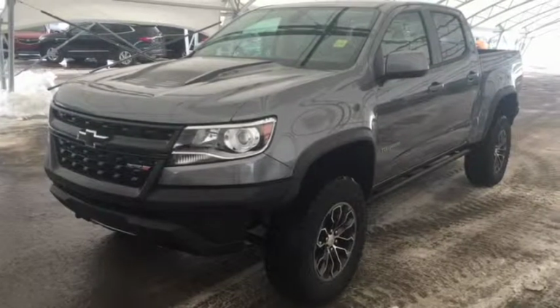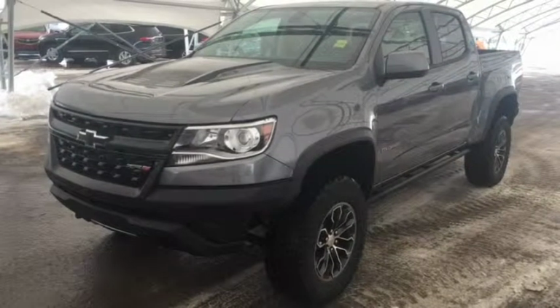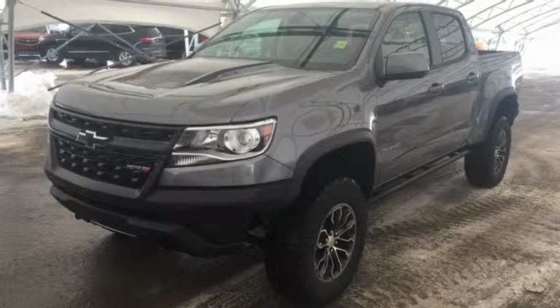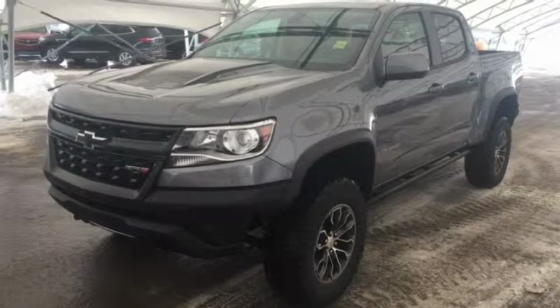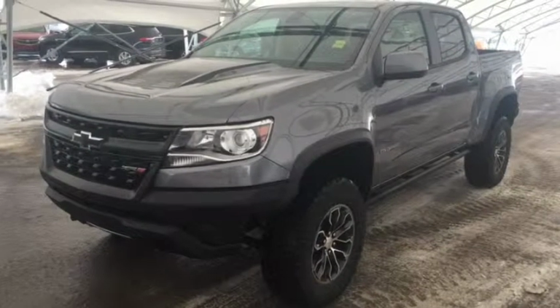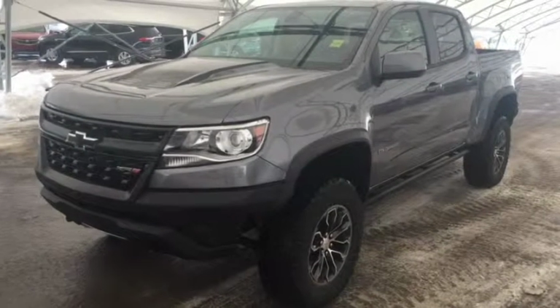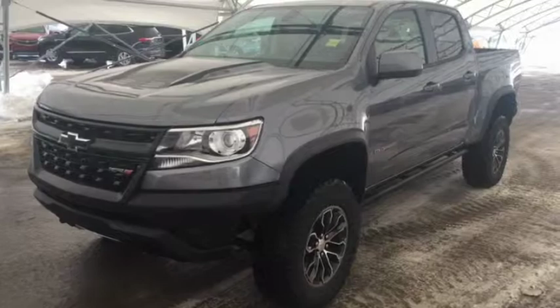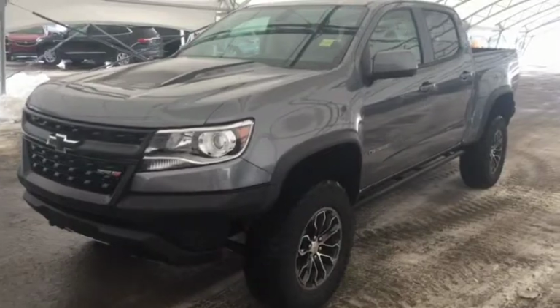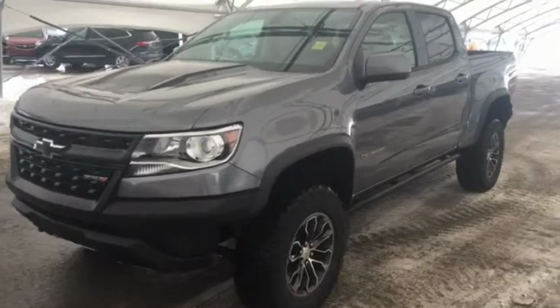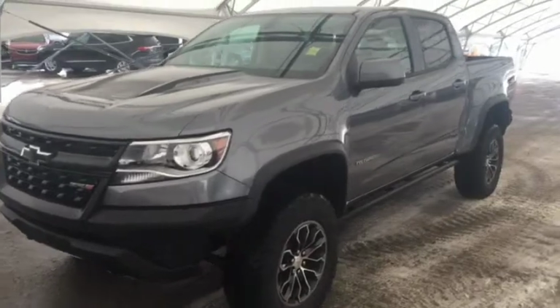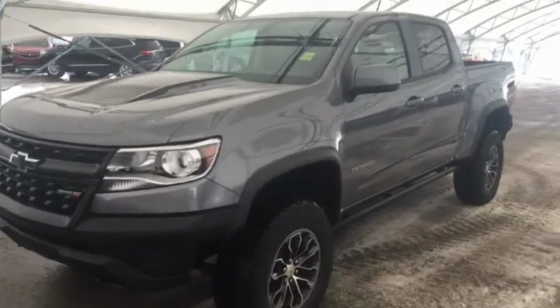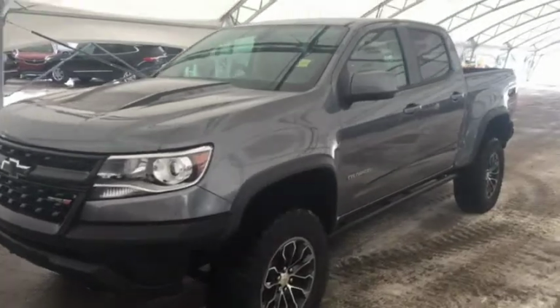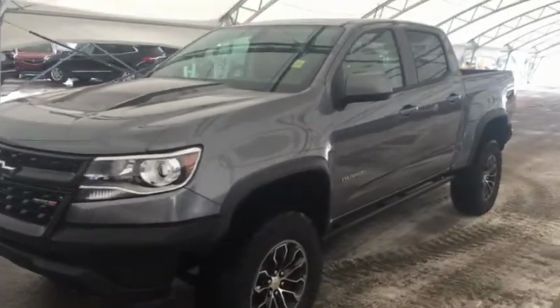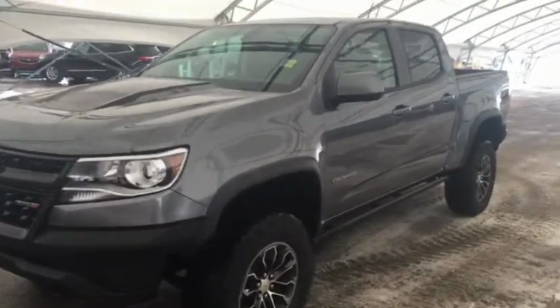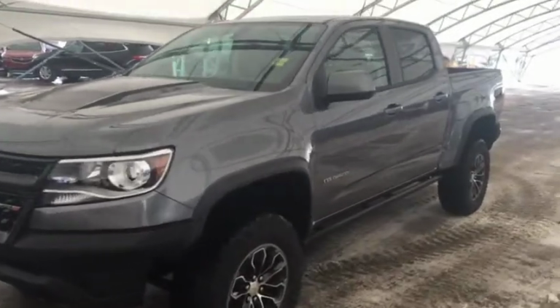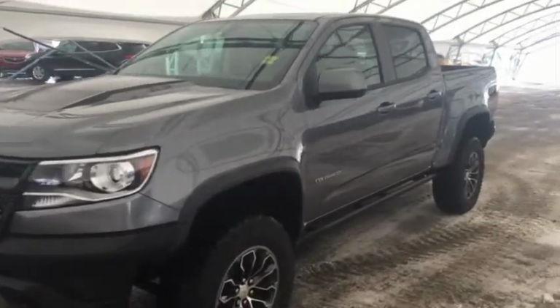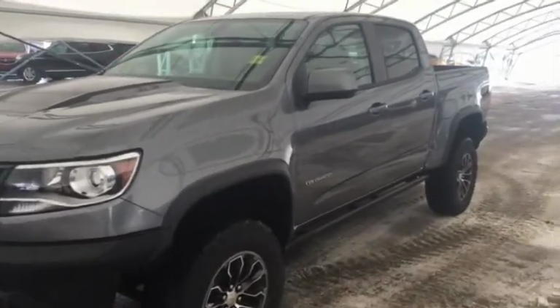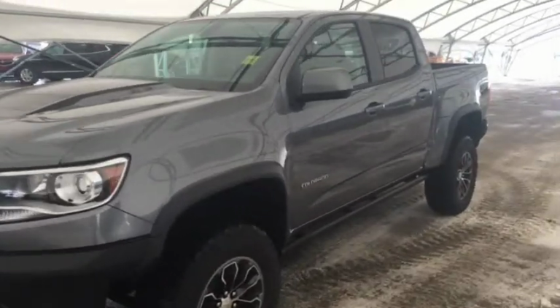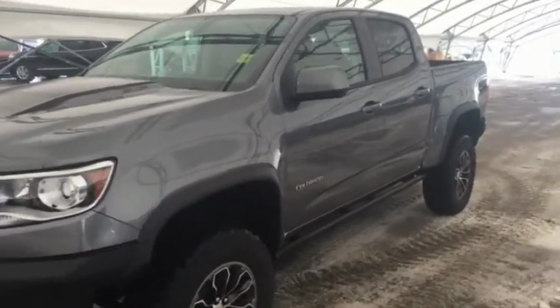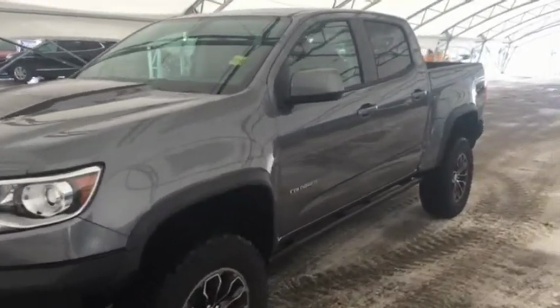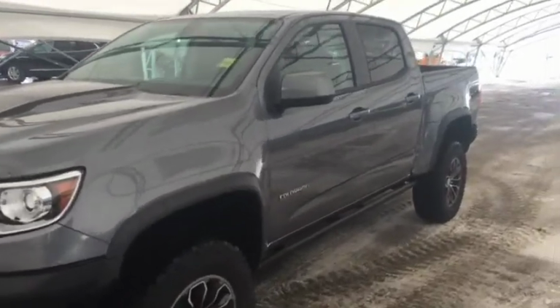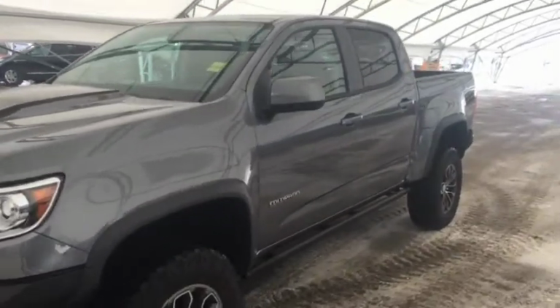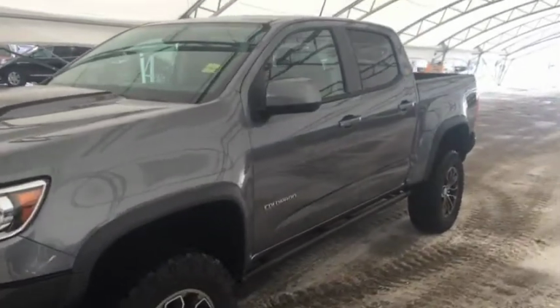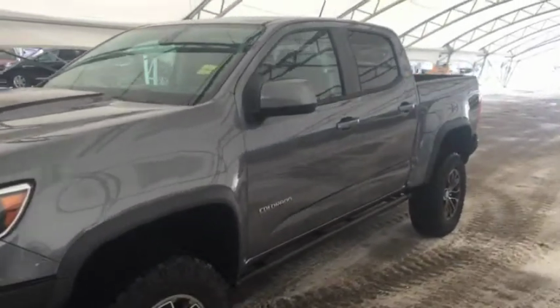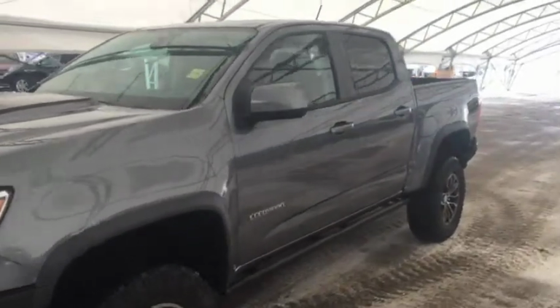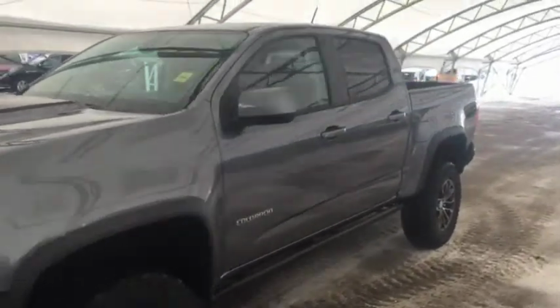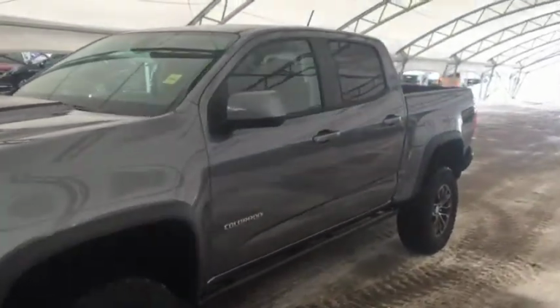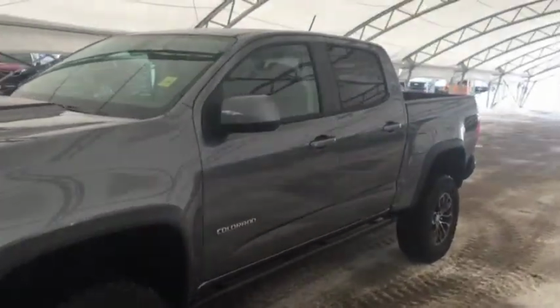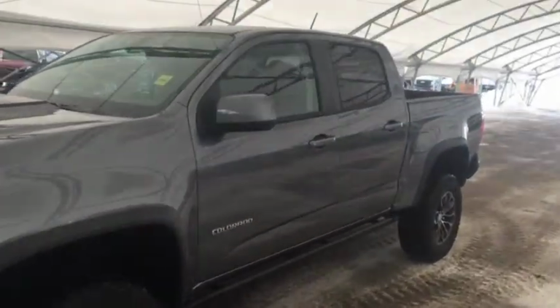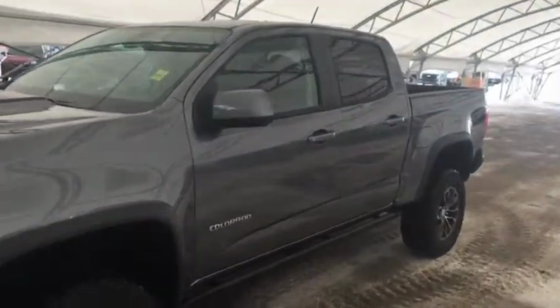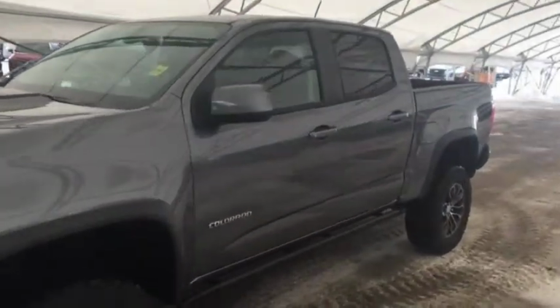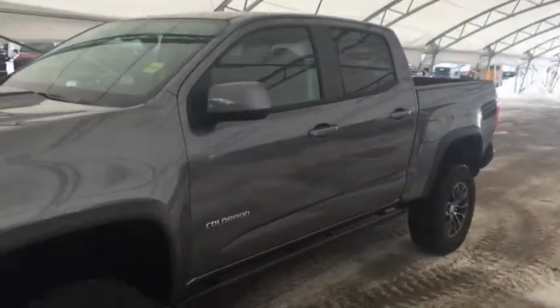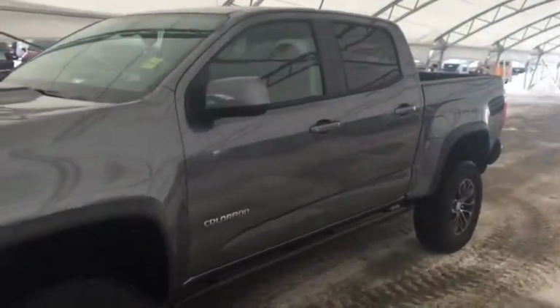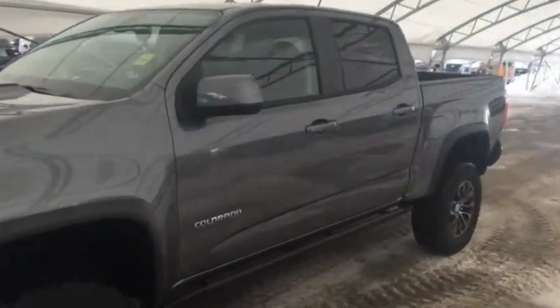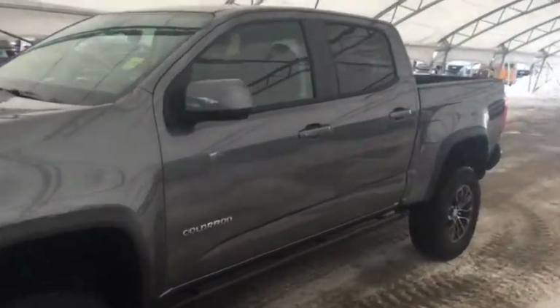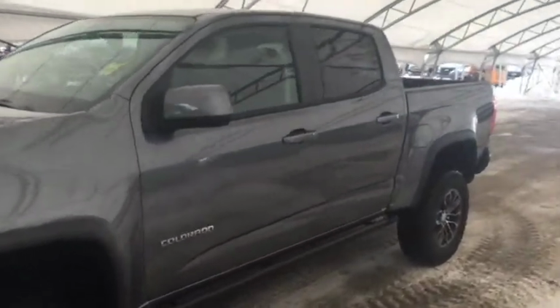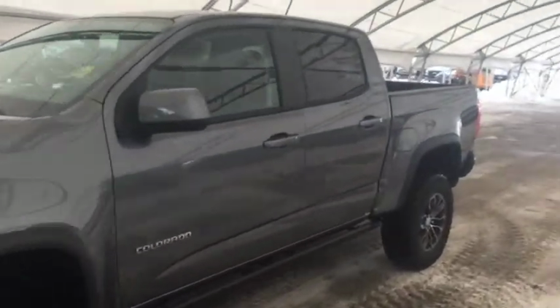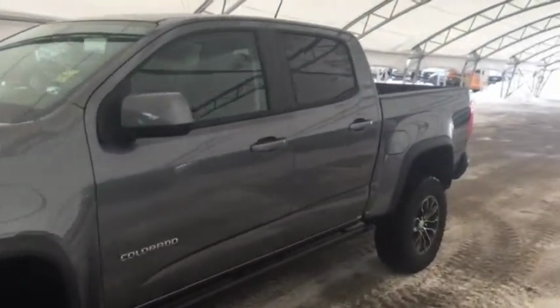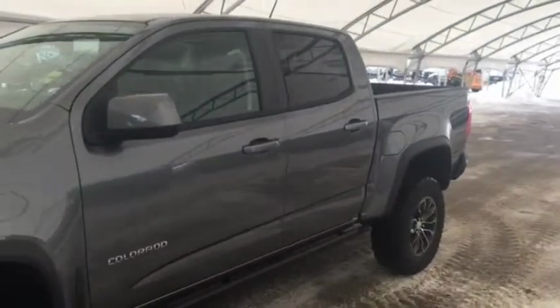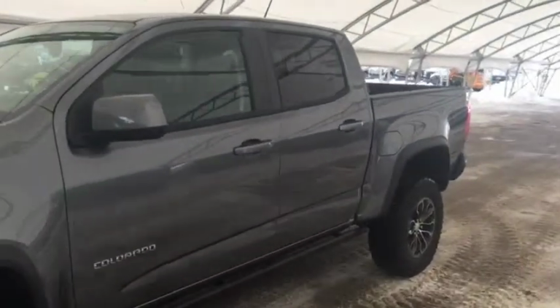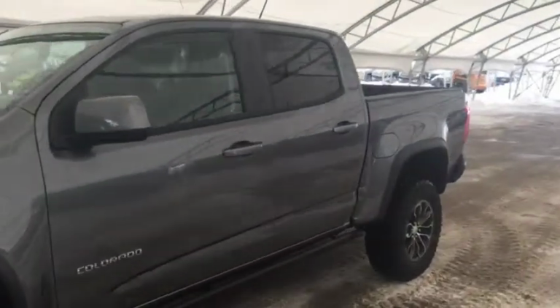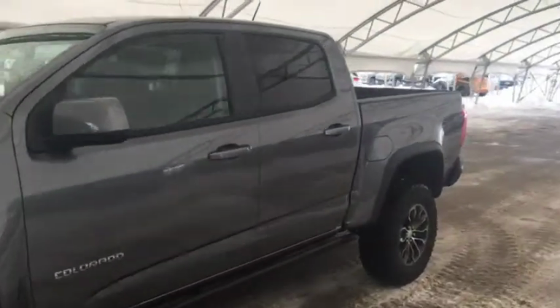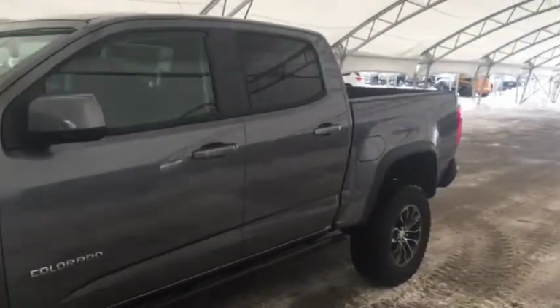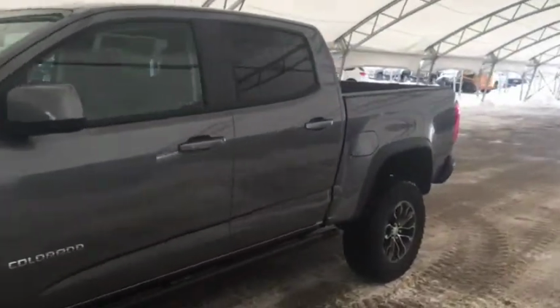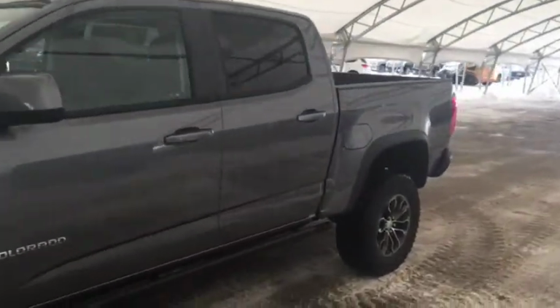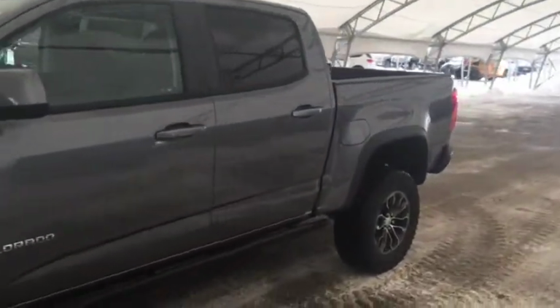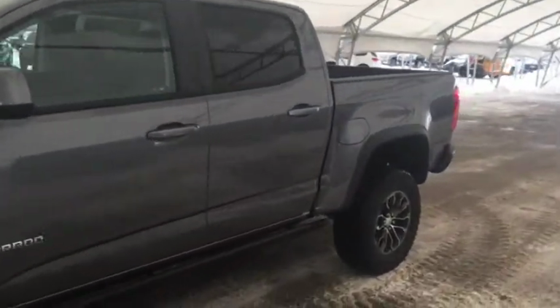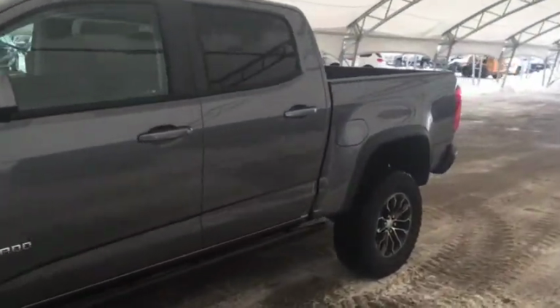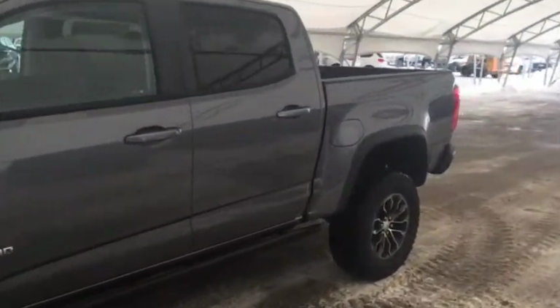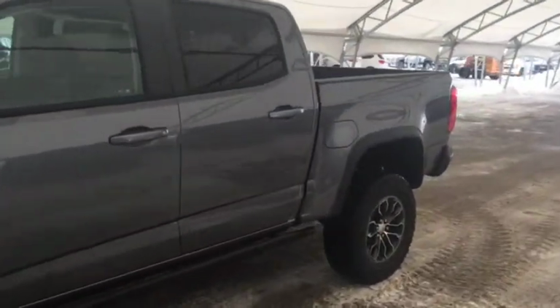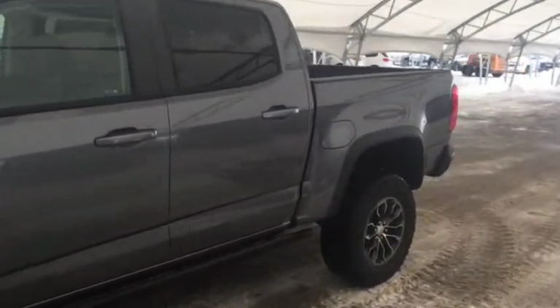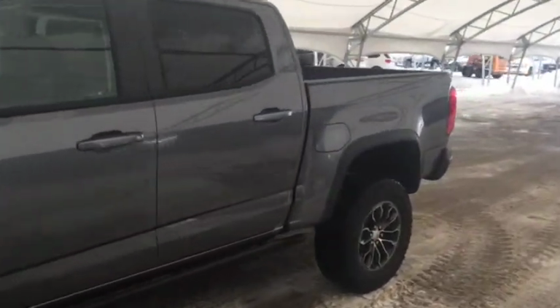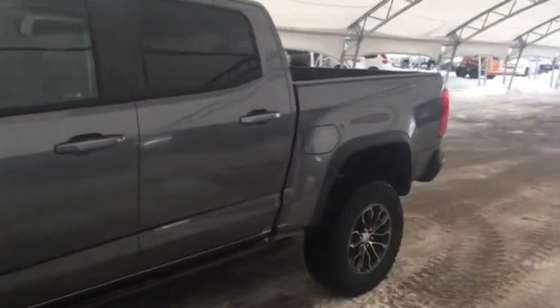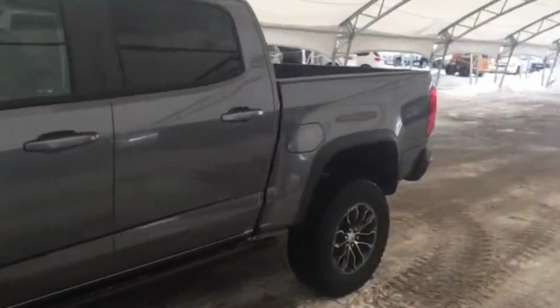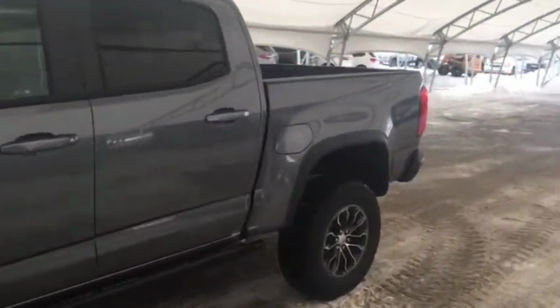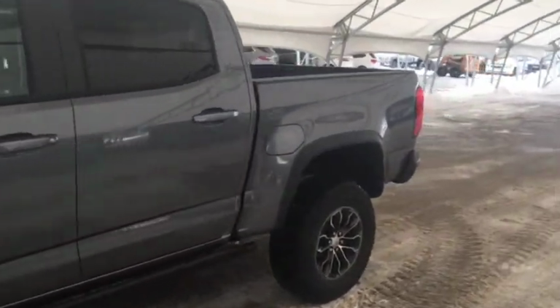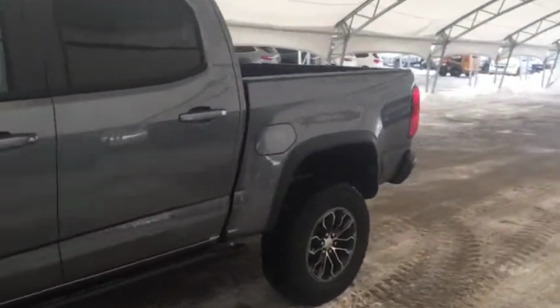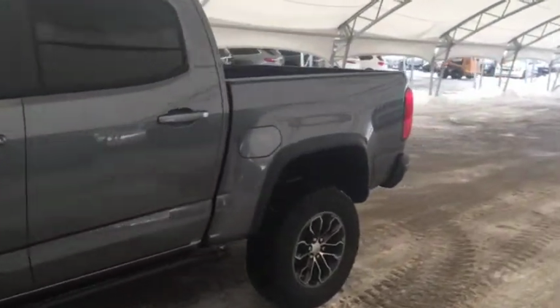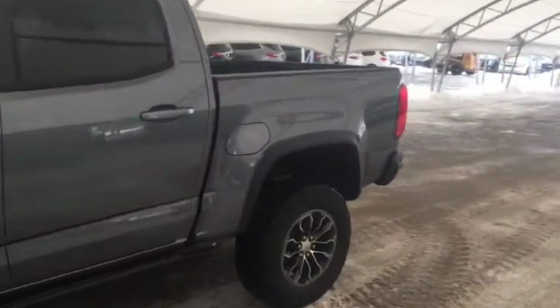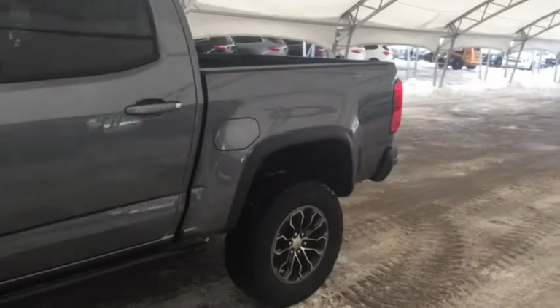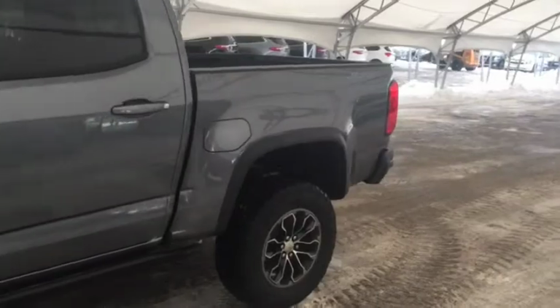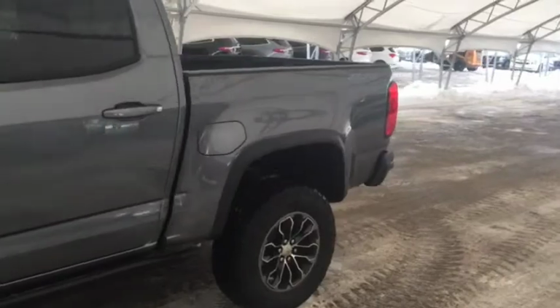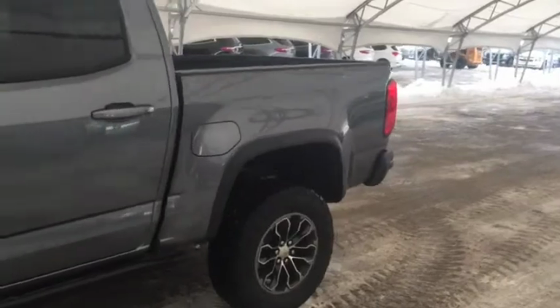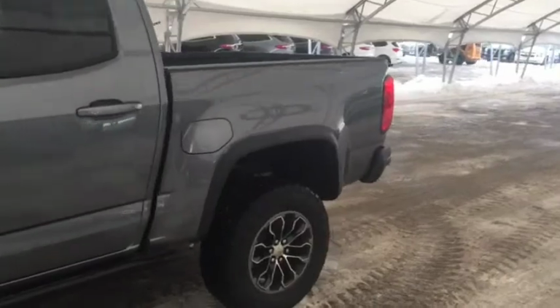Welcome to Davis Chevrolet. This is a 2019 Chevrolet Colorado ZR2 in the color gray.